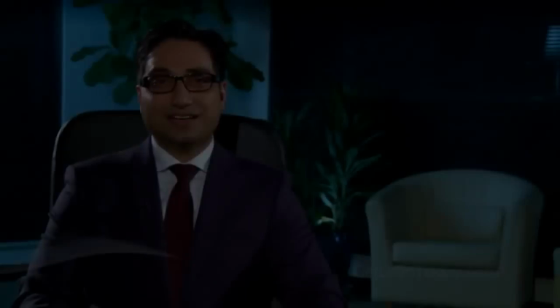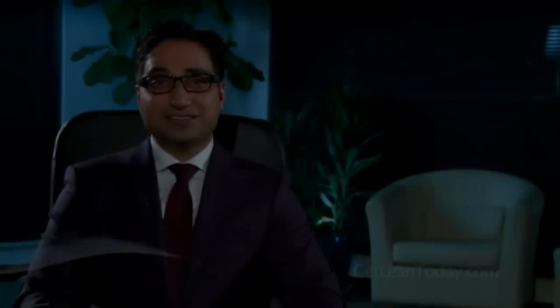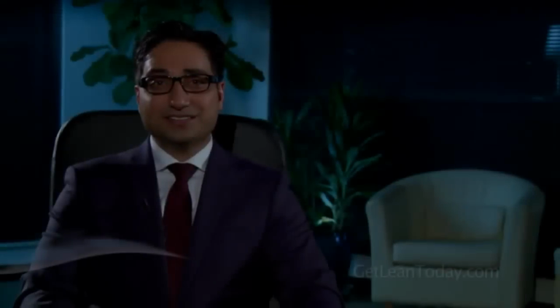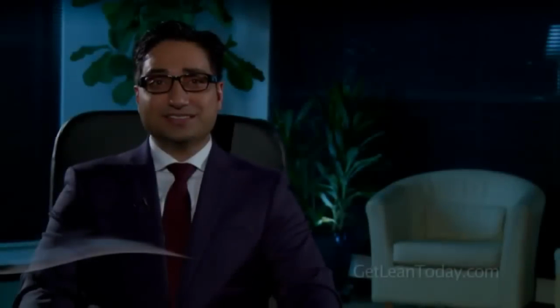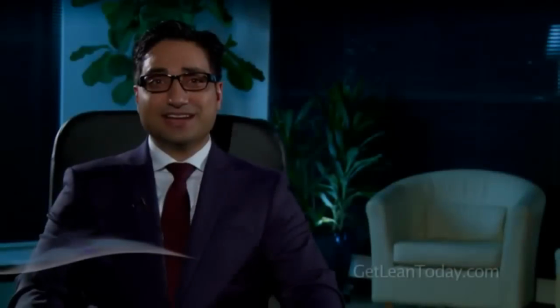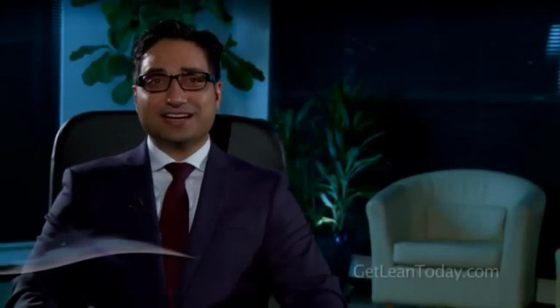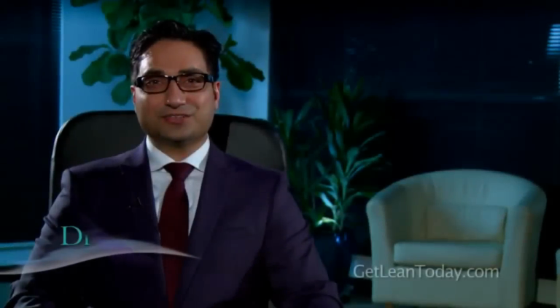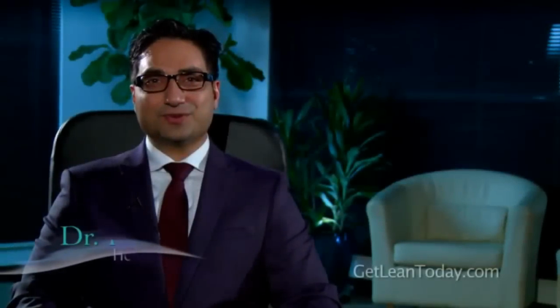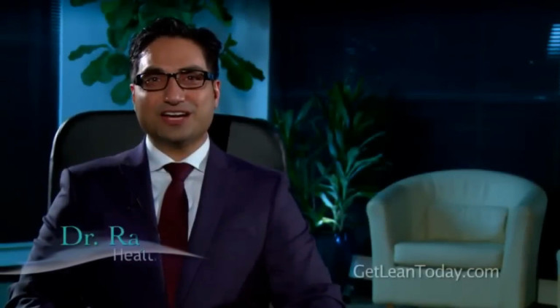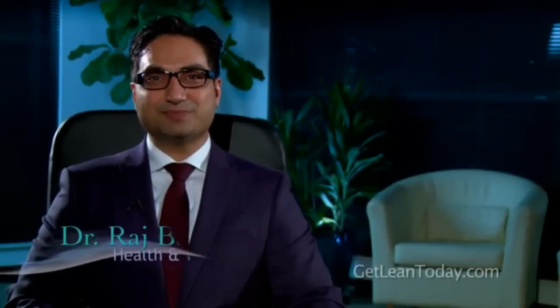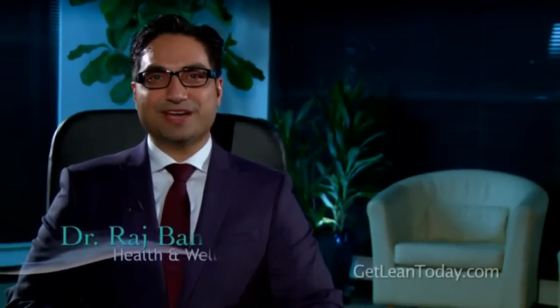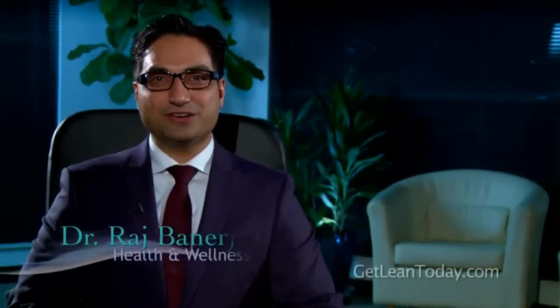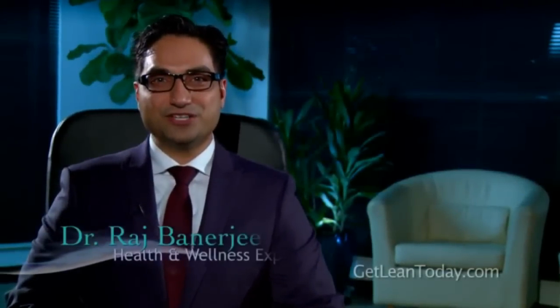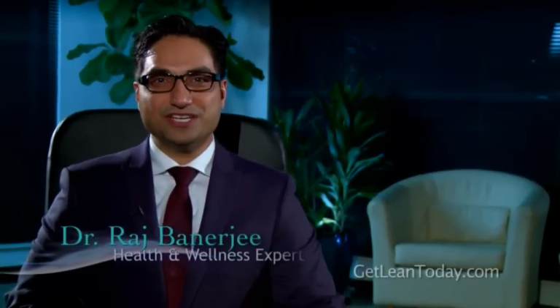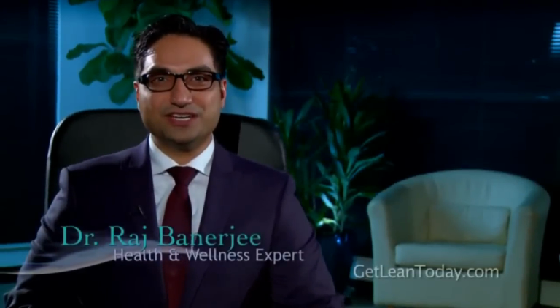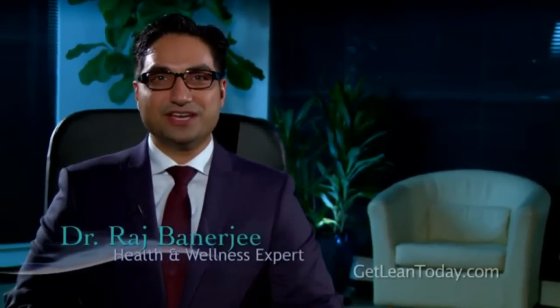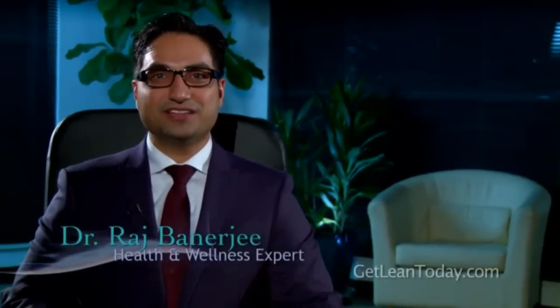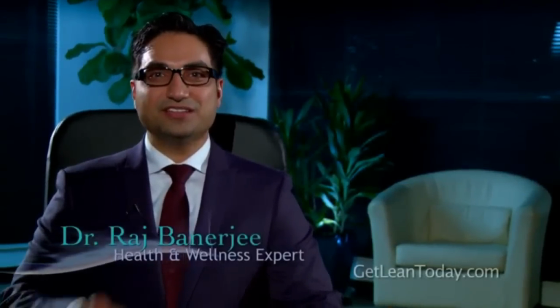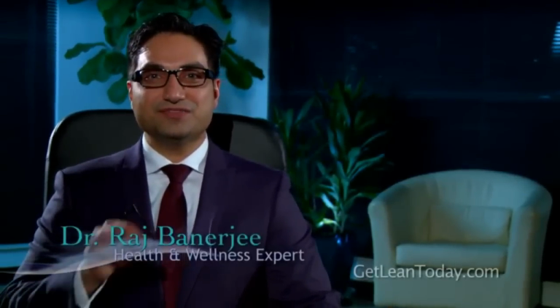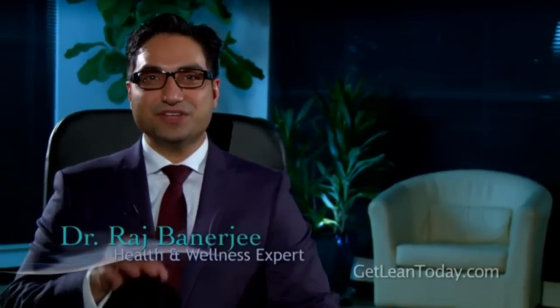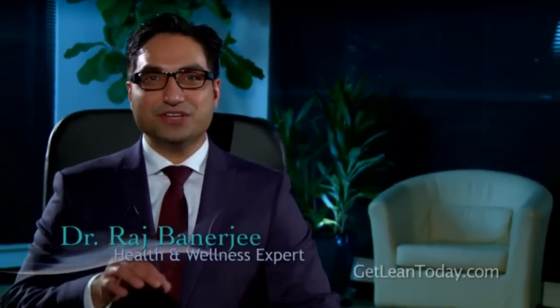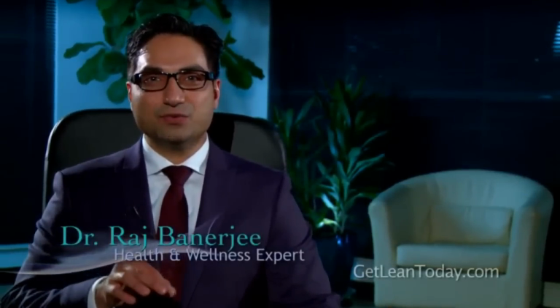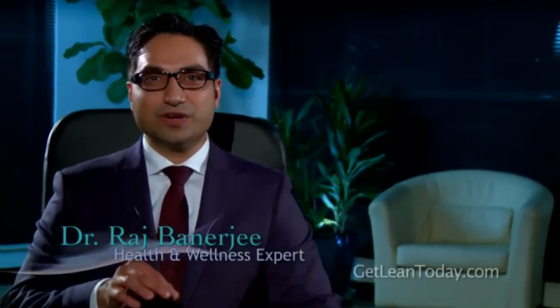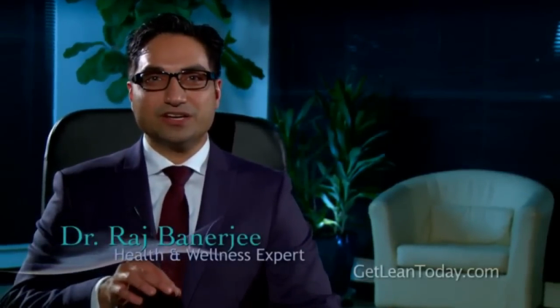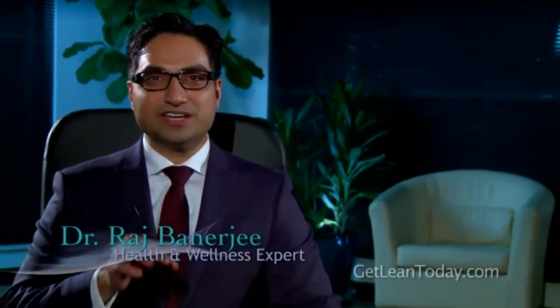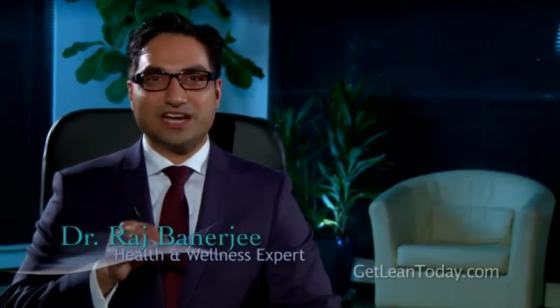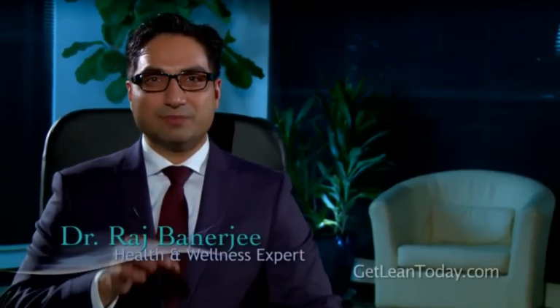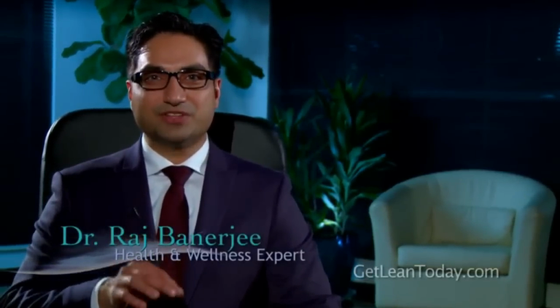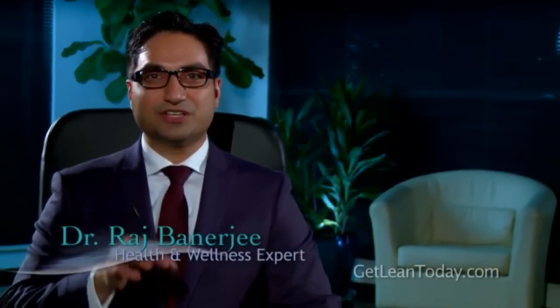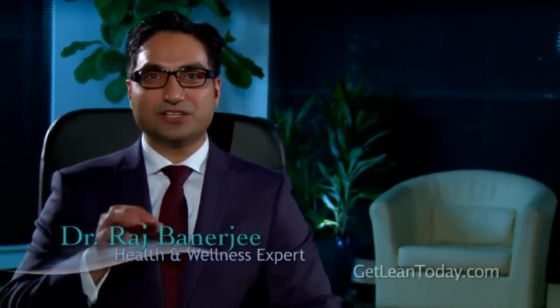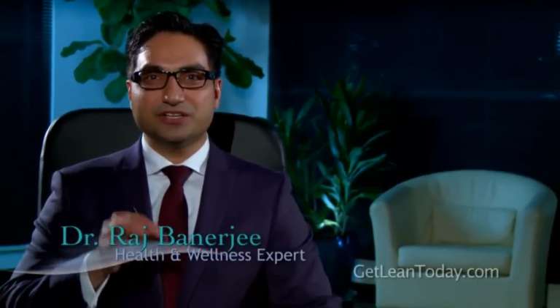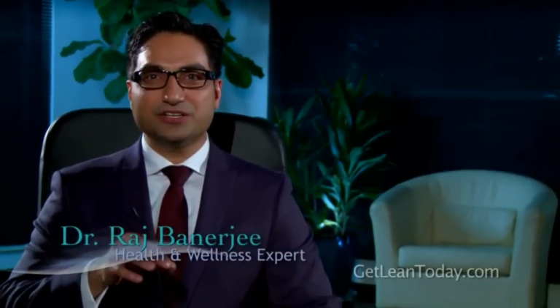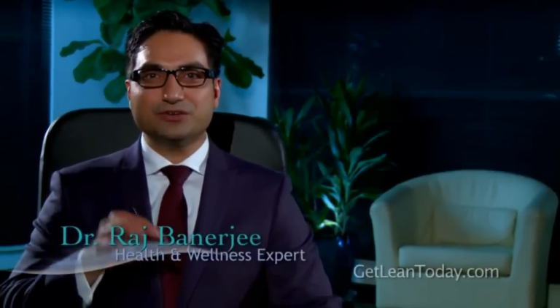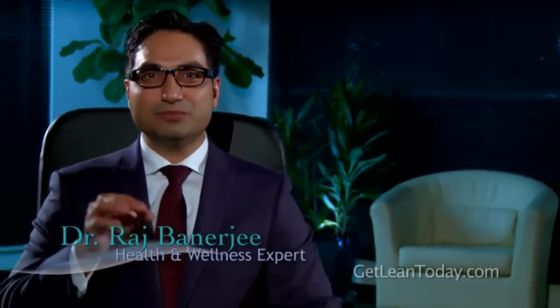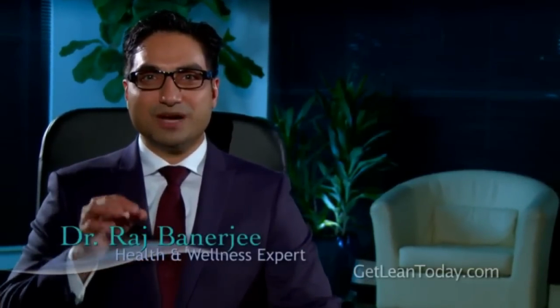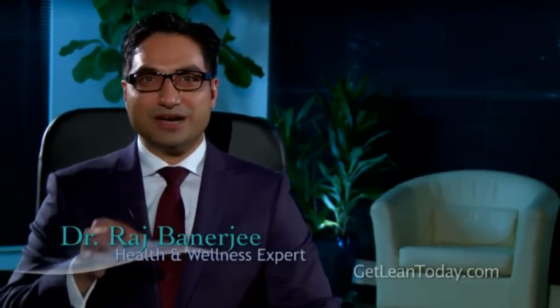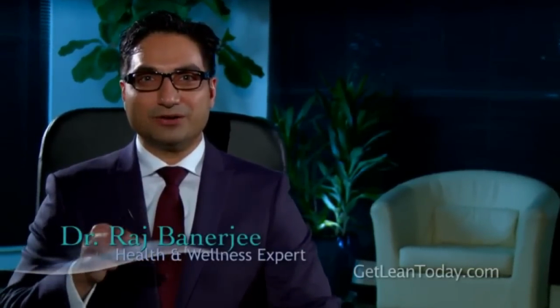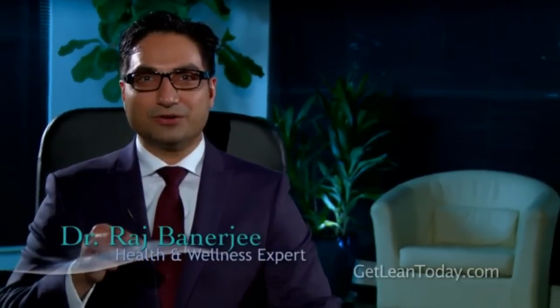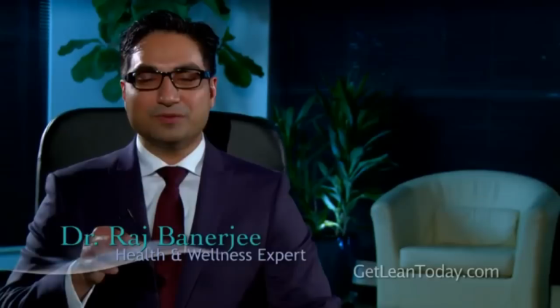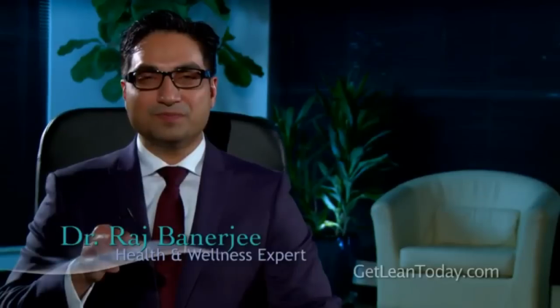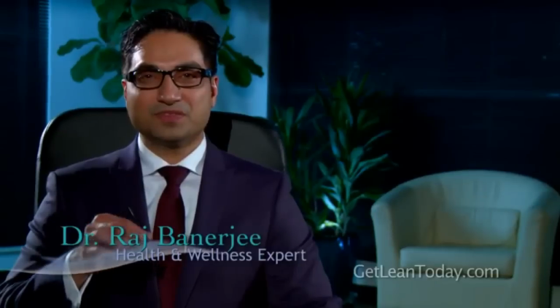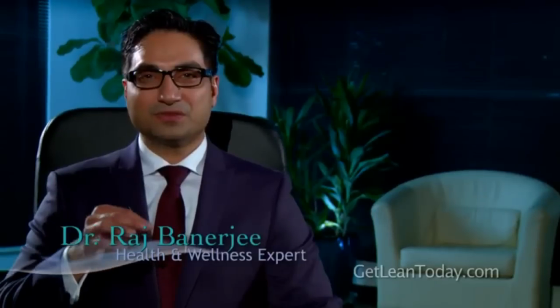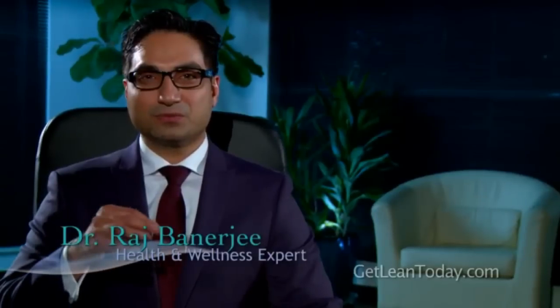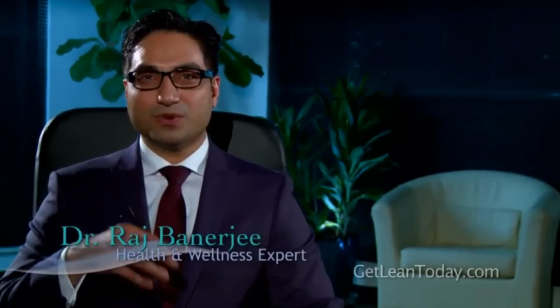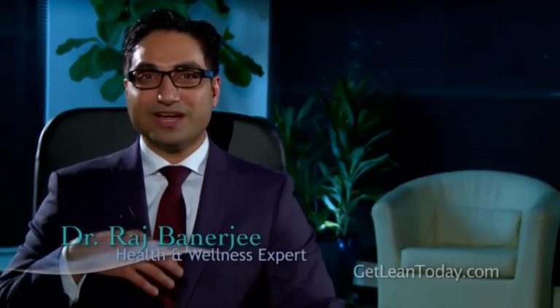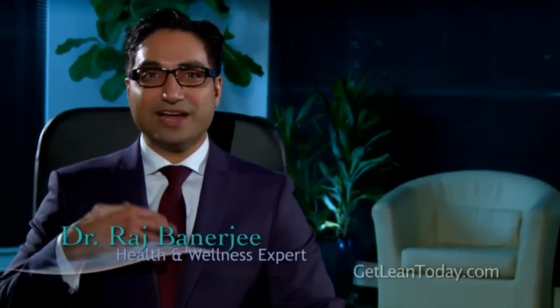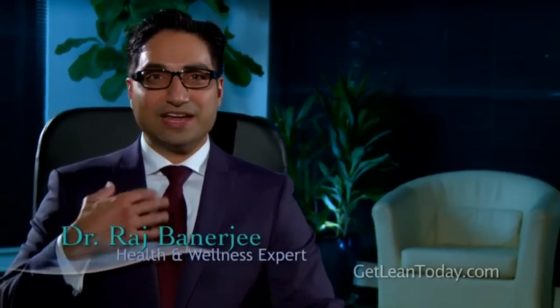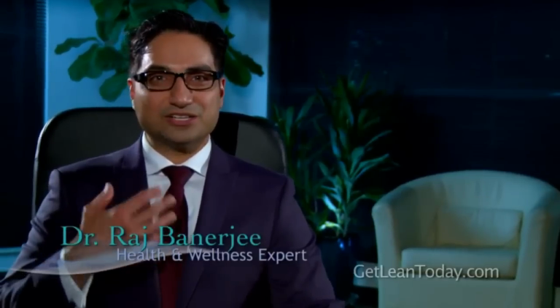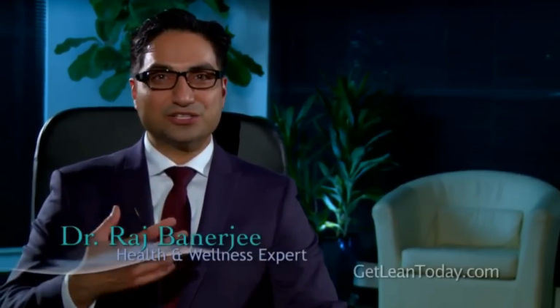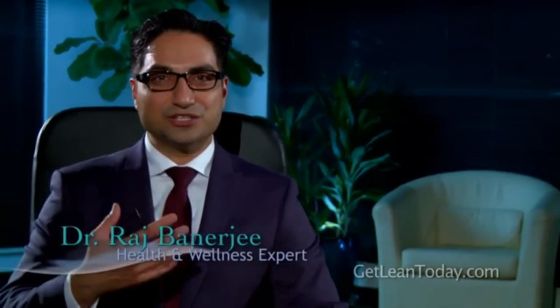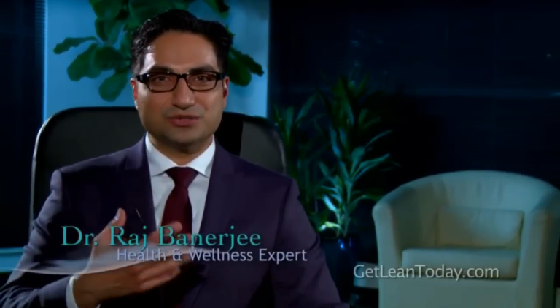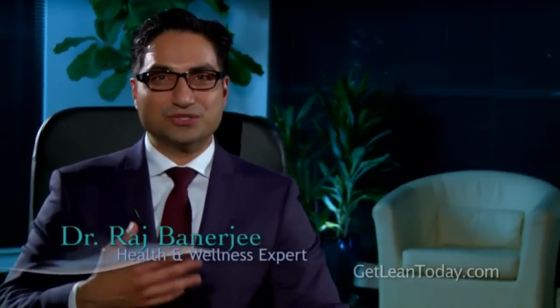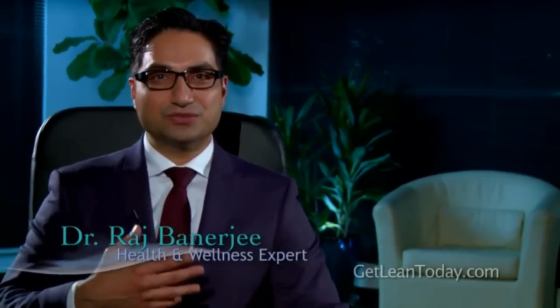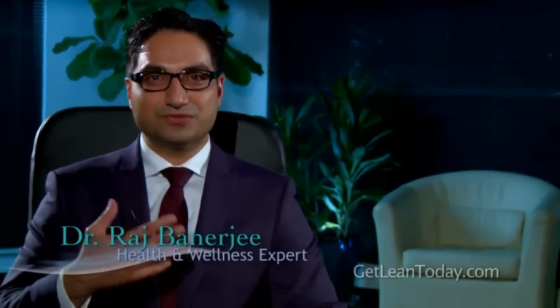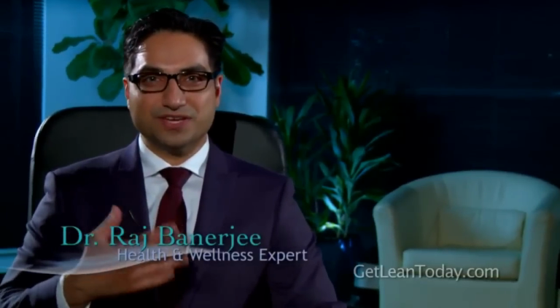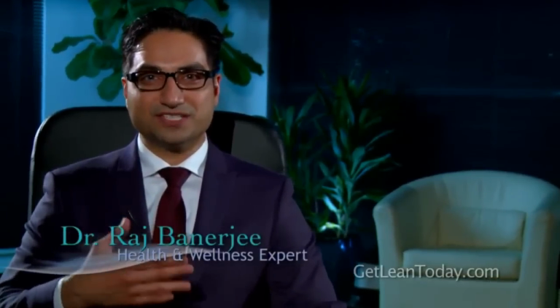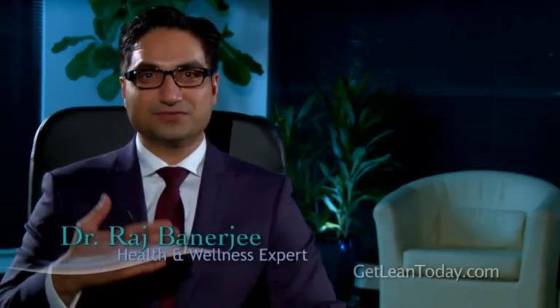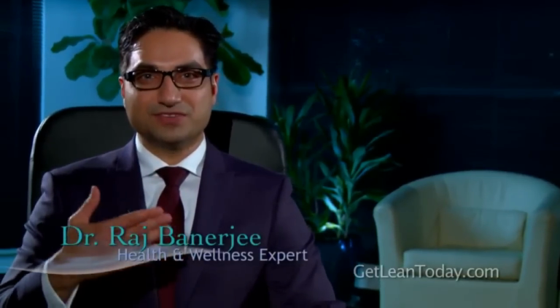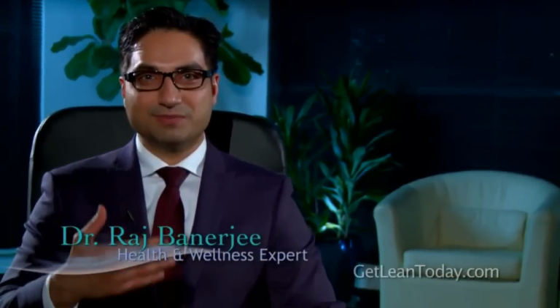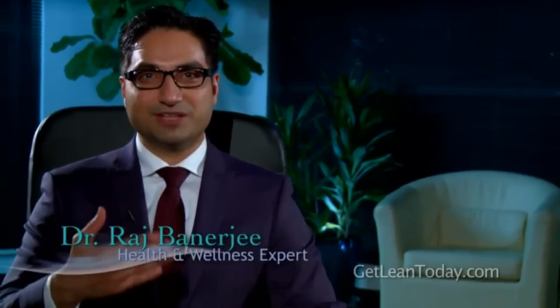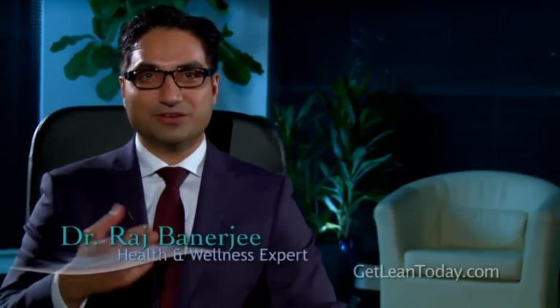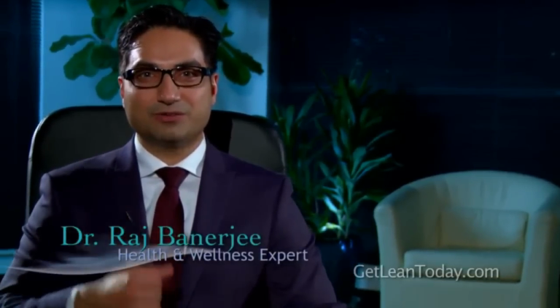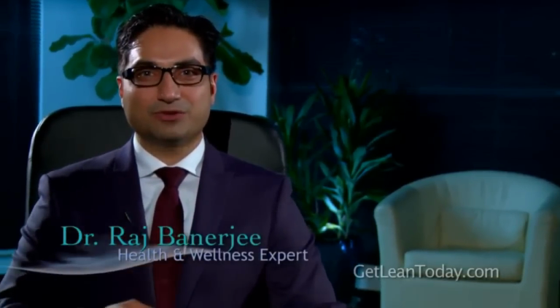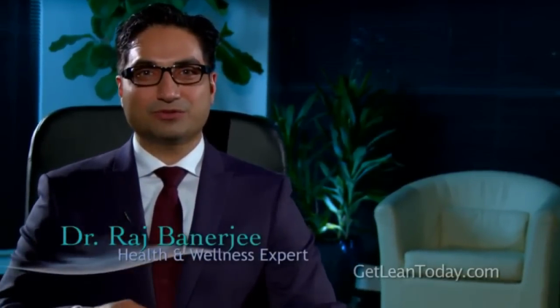Hi, this is Dr. Raj Banerjee, and in this video we're going to talk about the clinical model — what I actually use to fix female hormones.